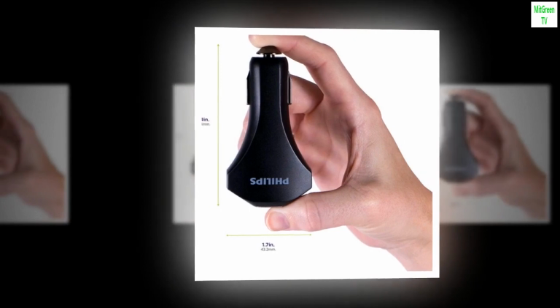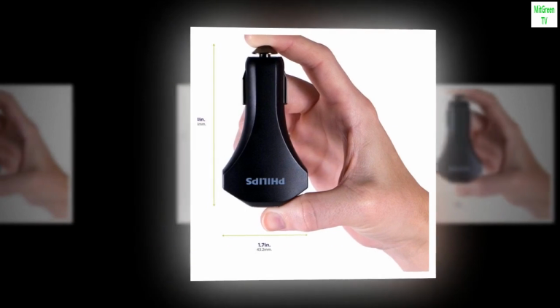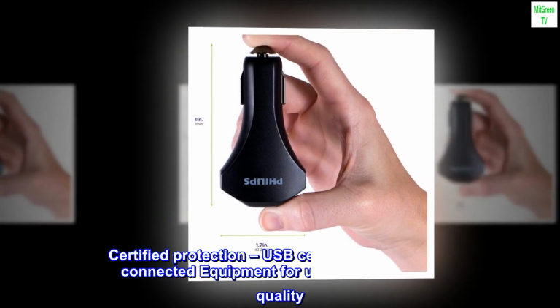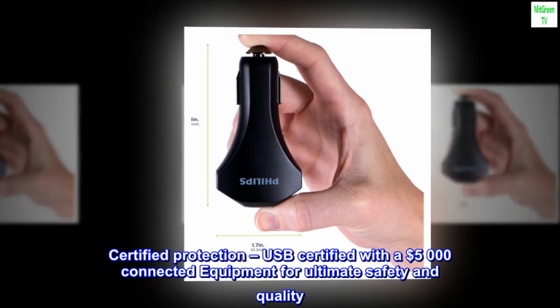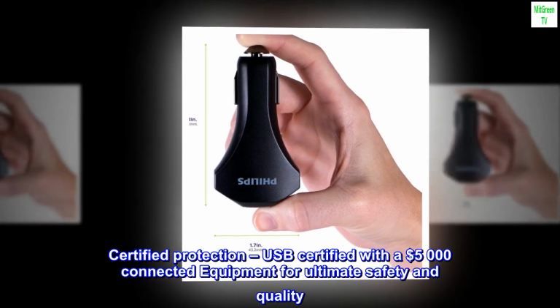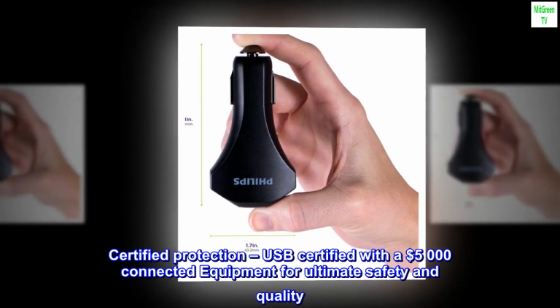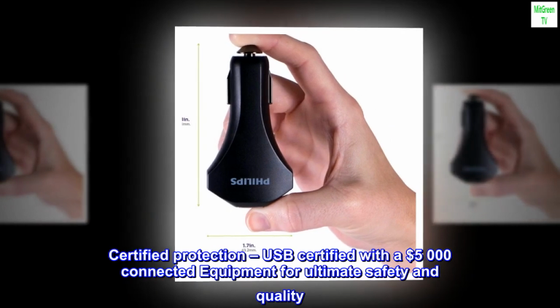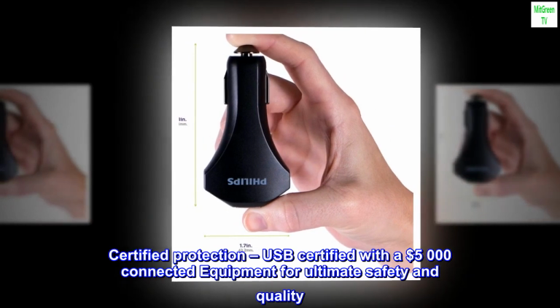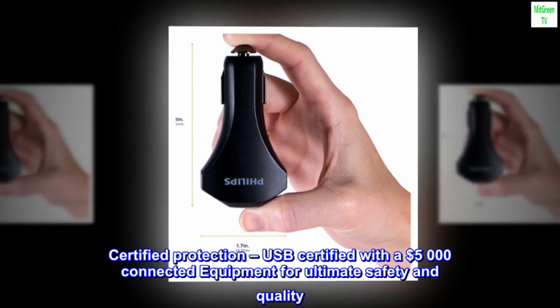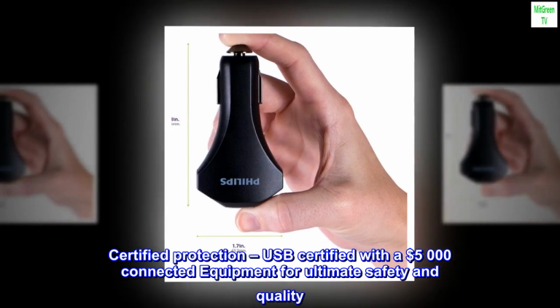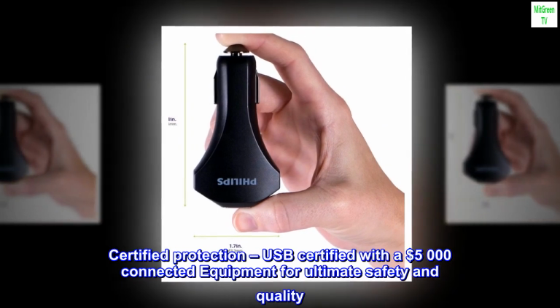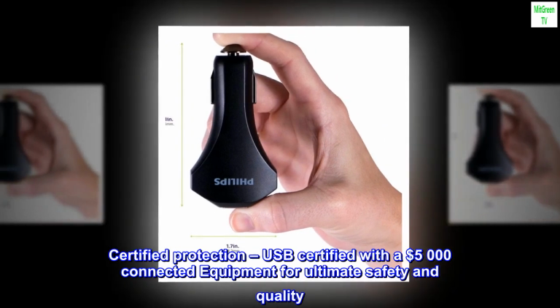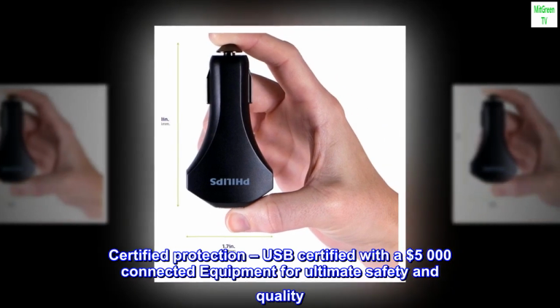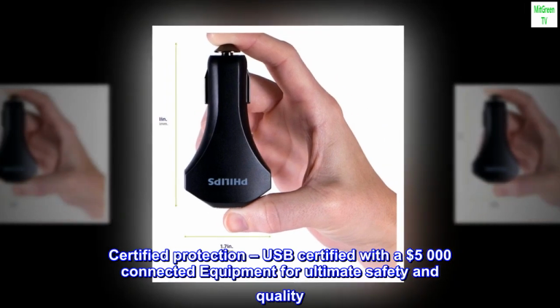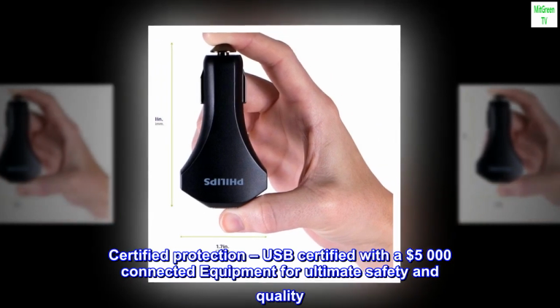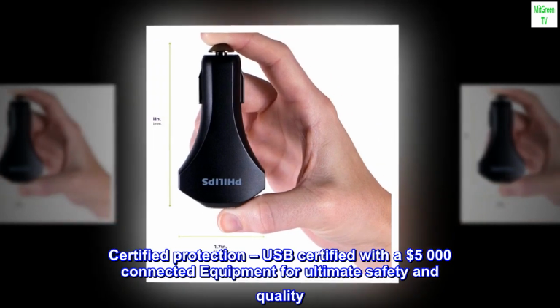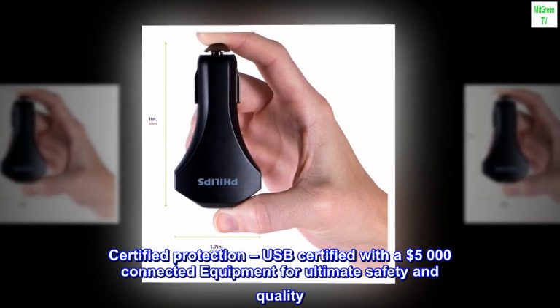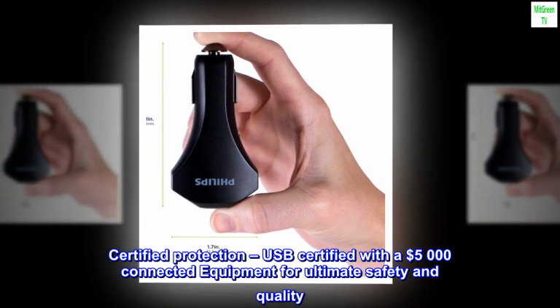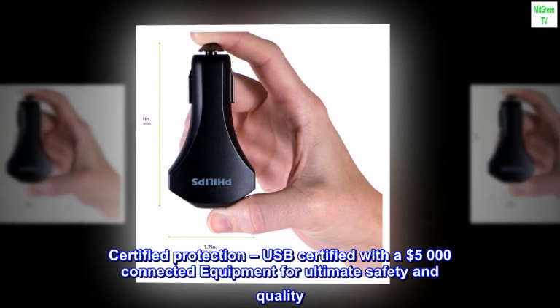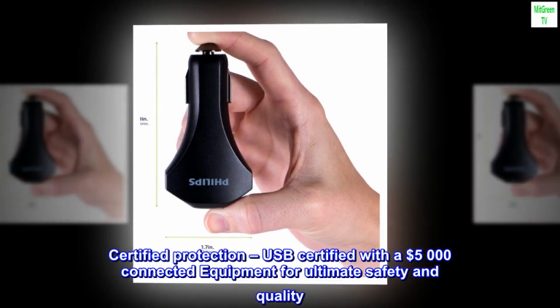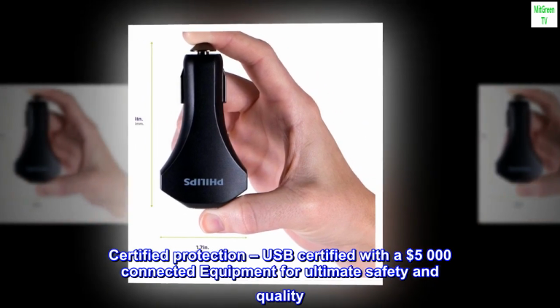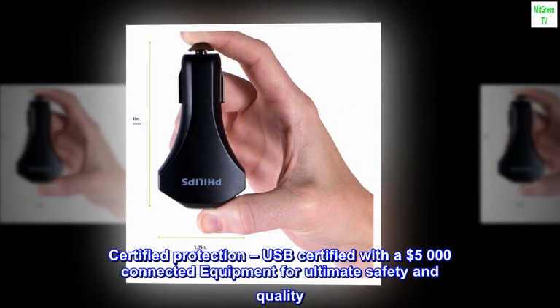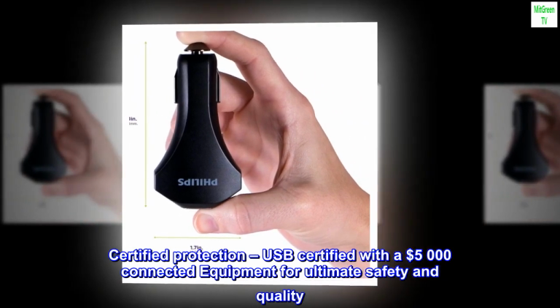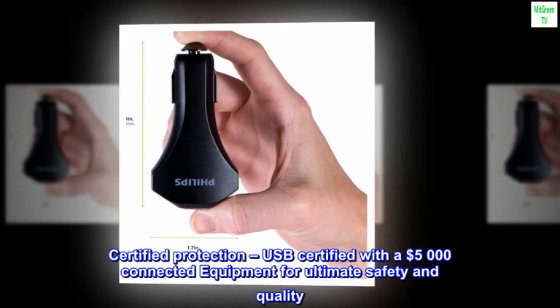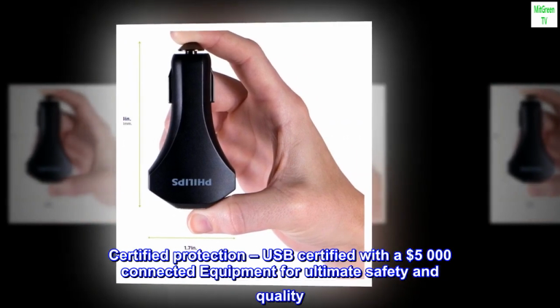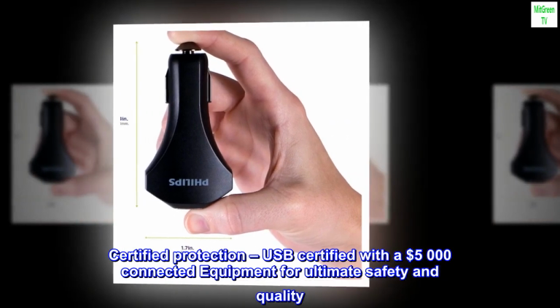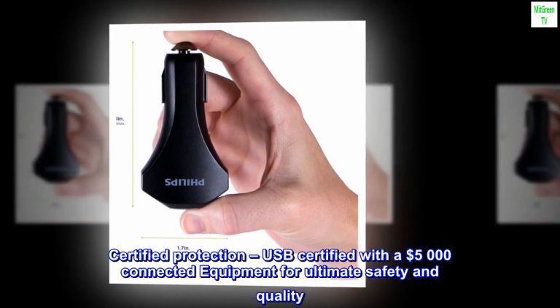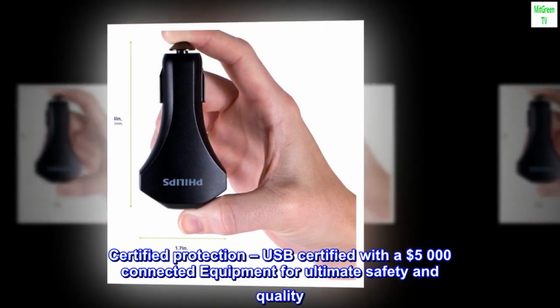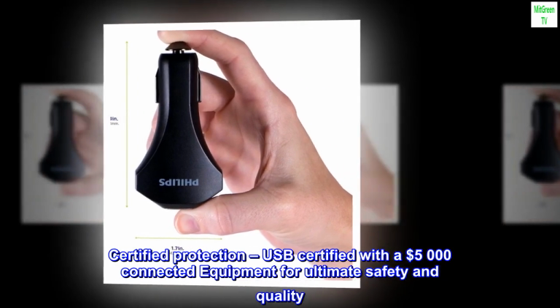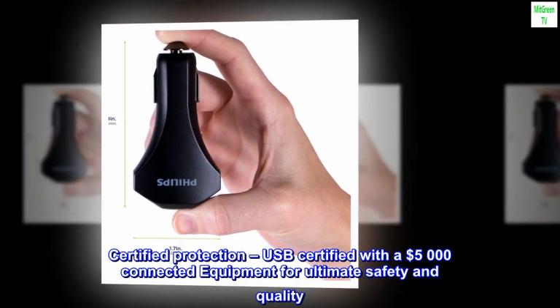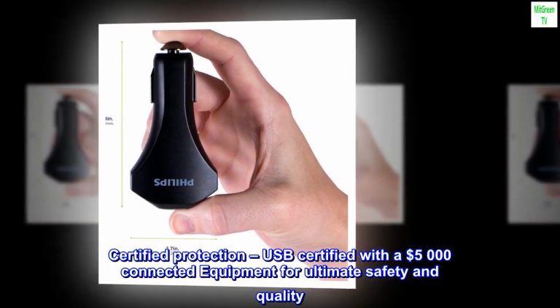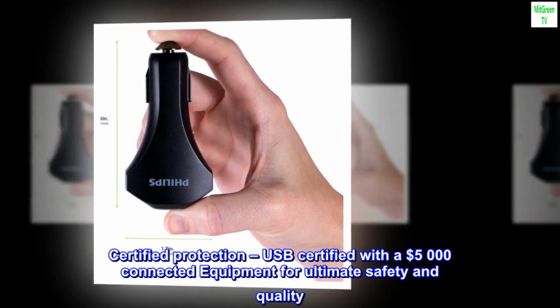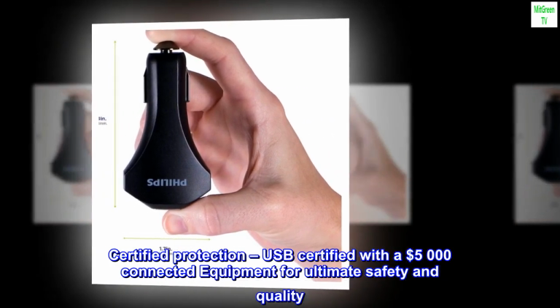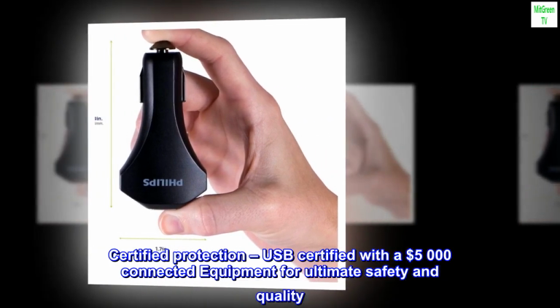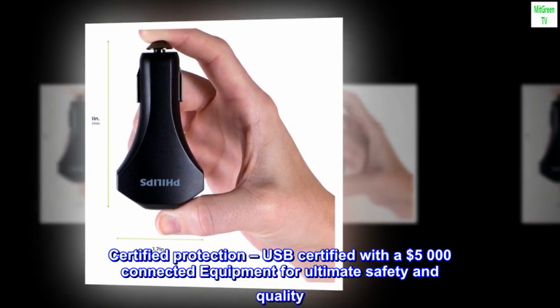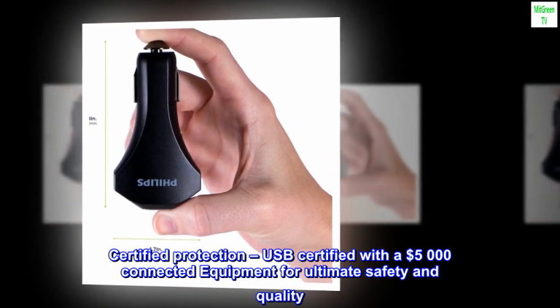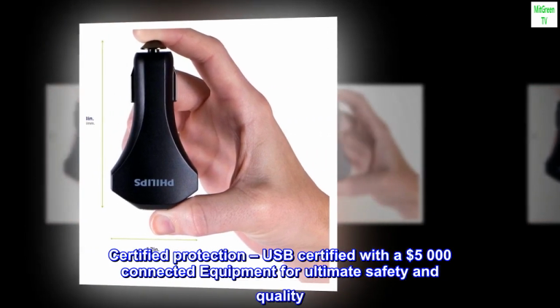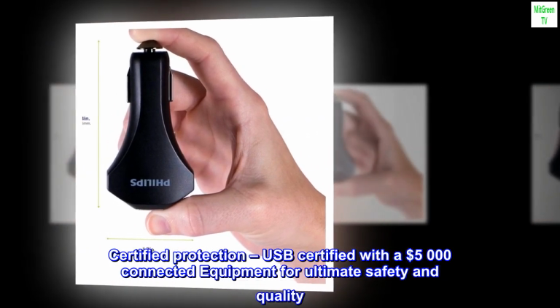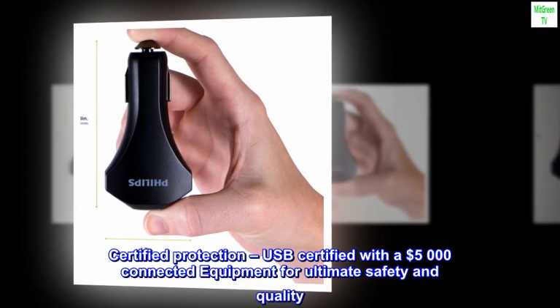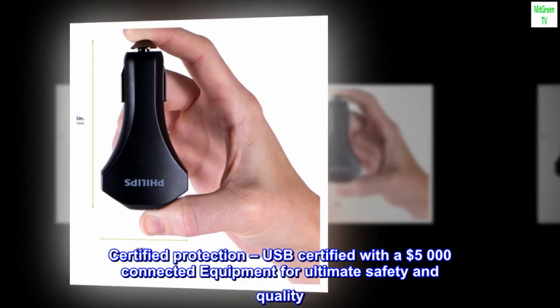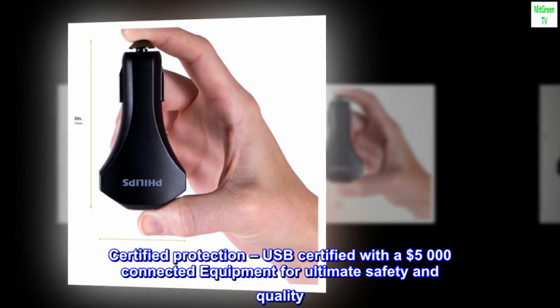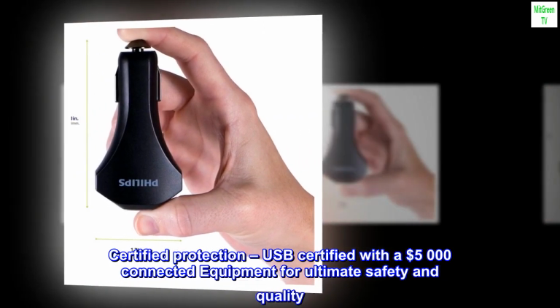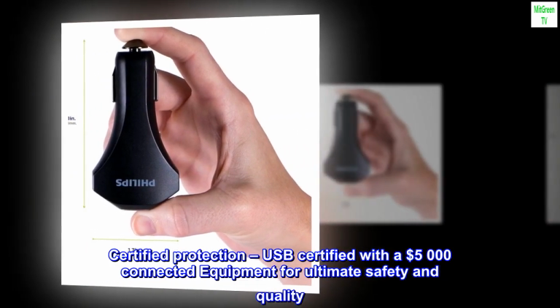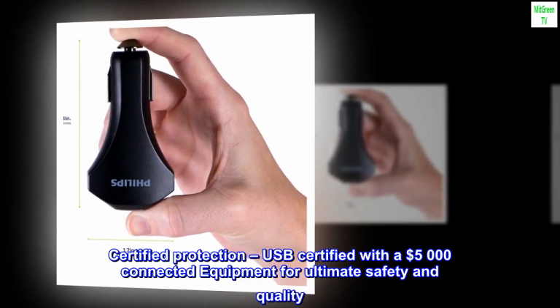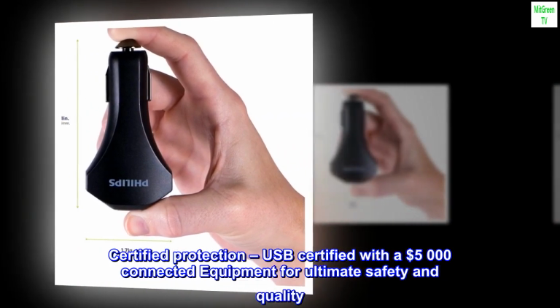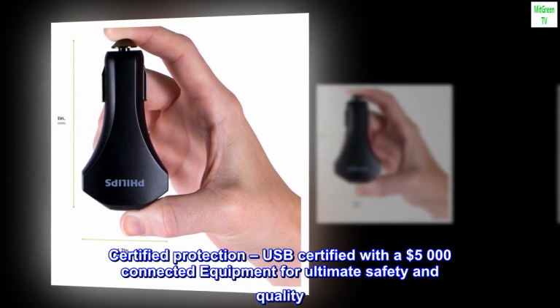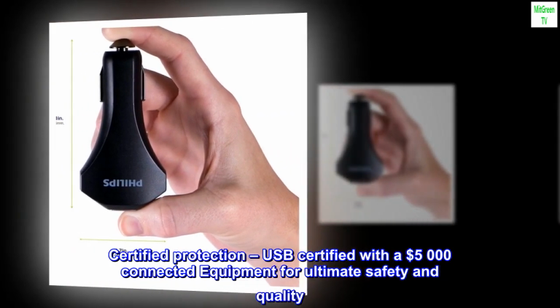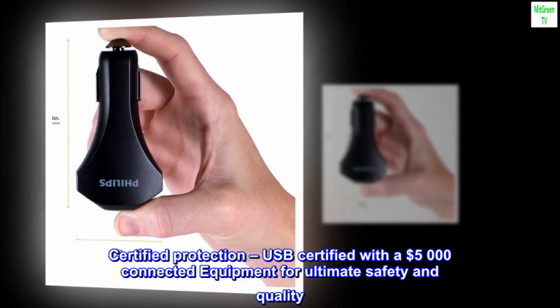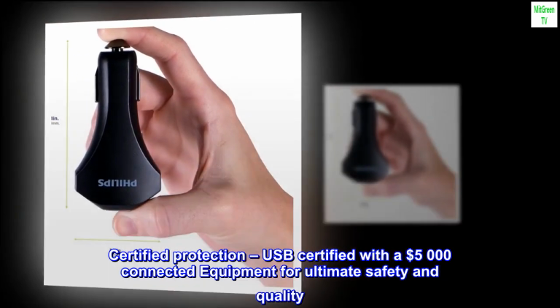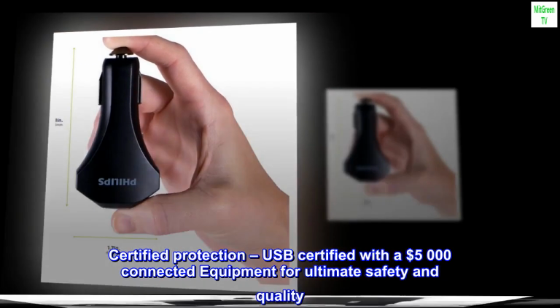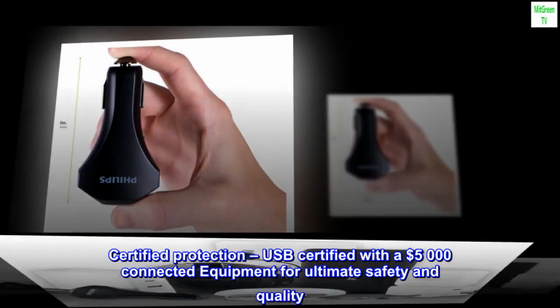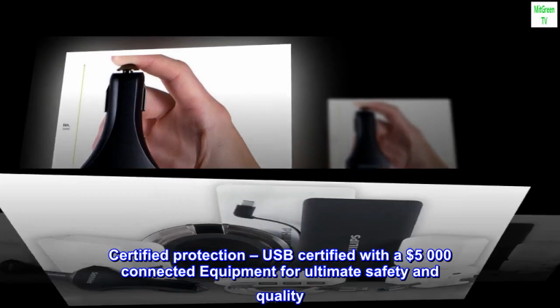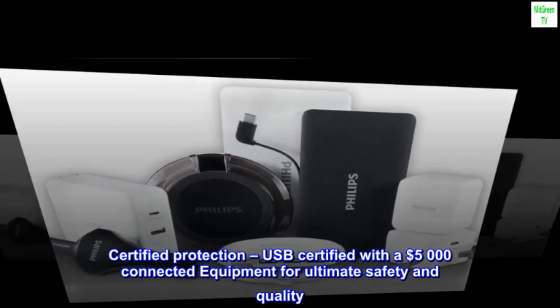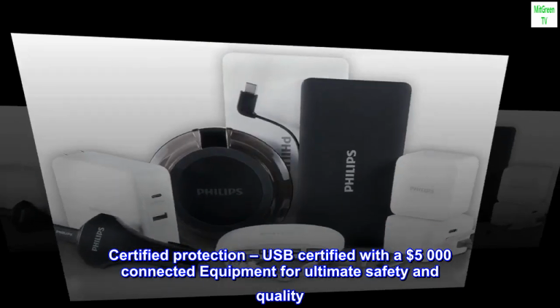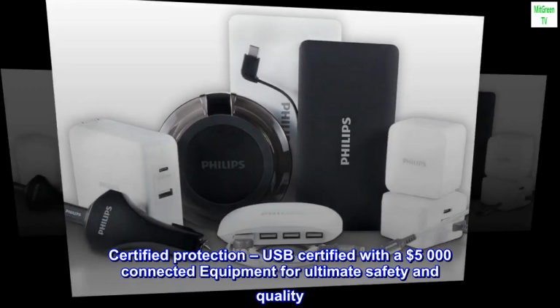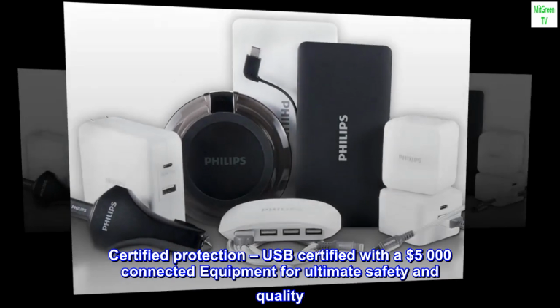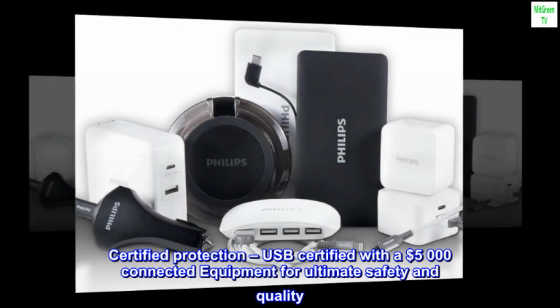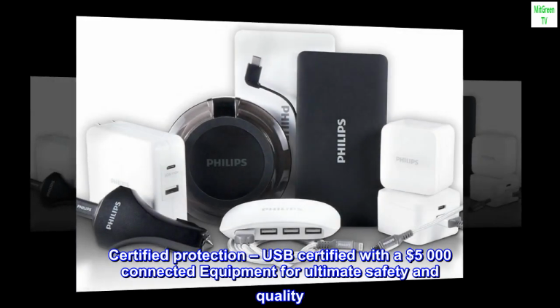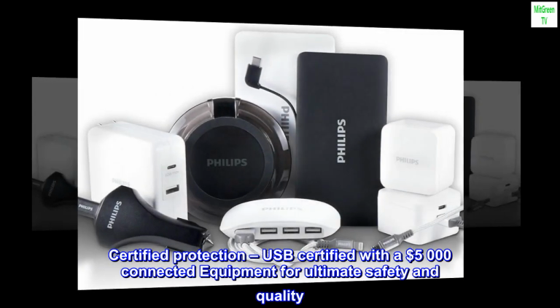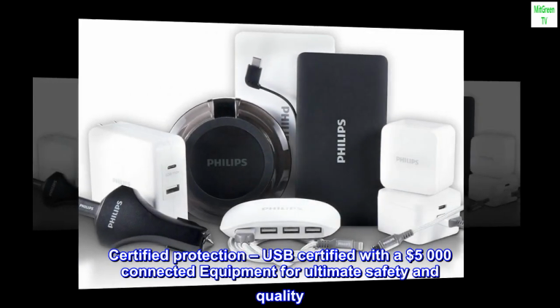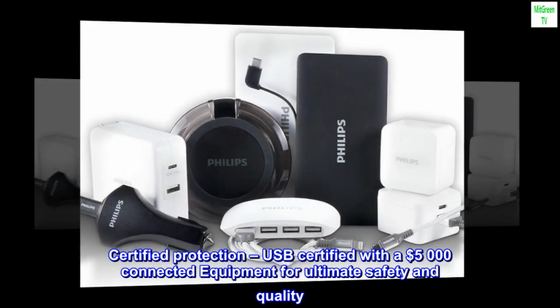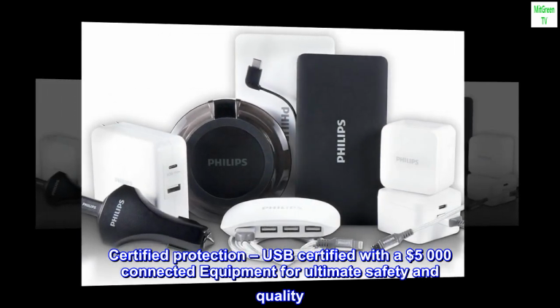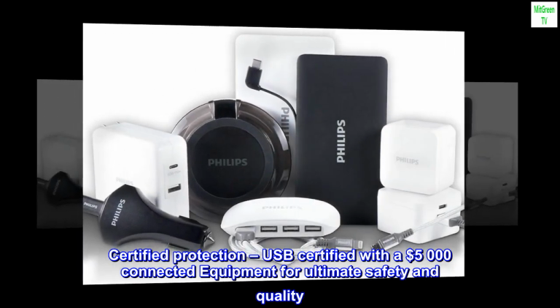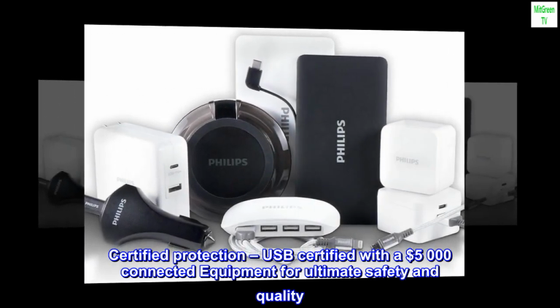Certified protection. USB certified with a $5,000 connected equipment warranty for ultimate safety and quality.